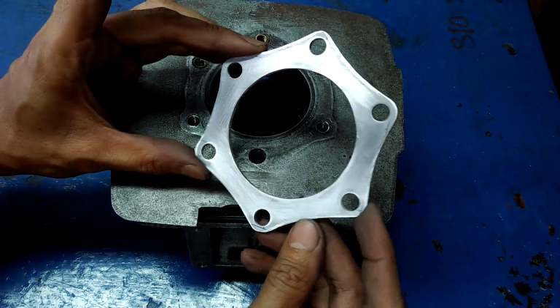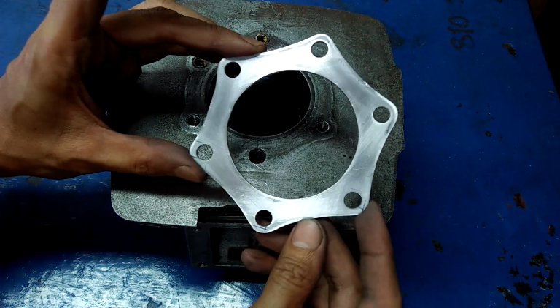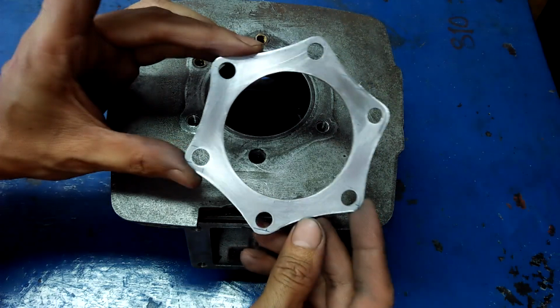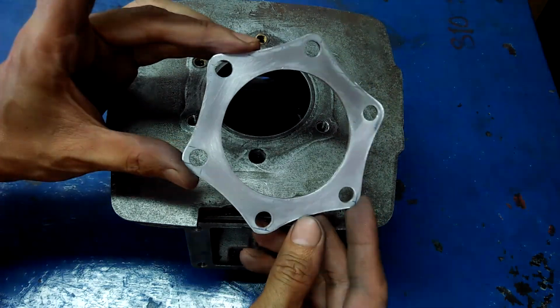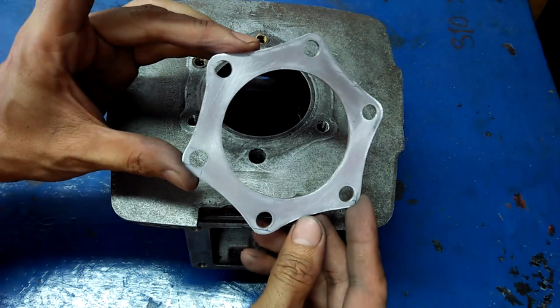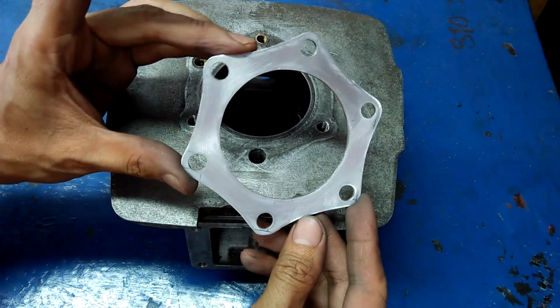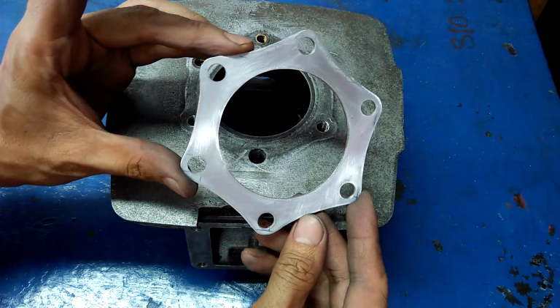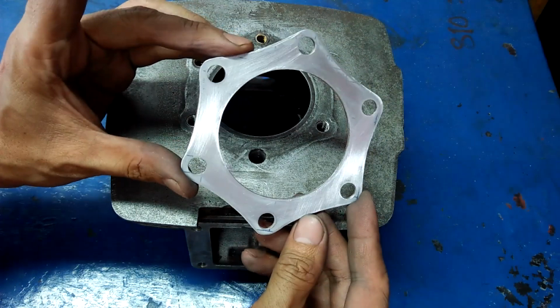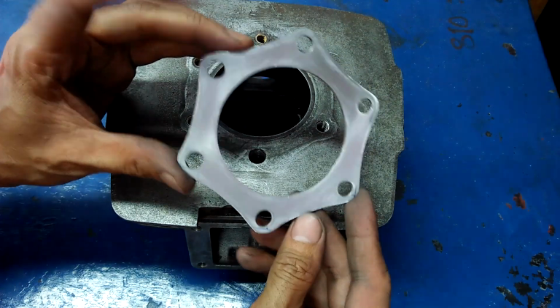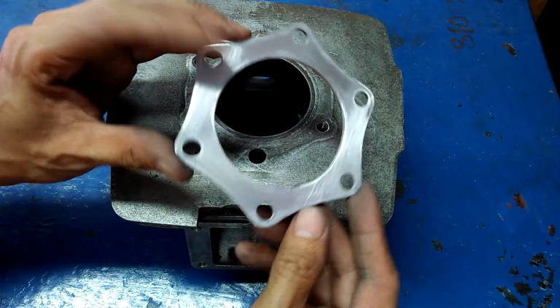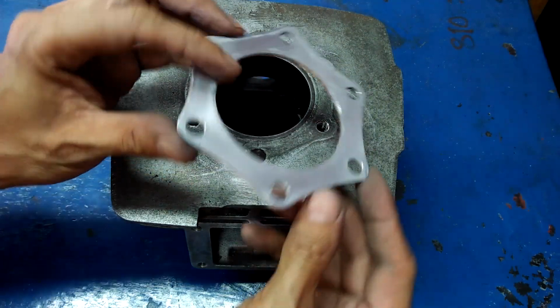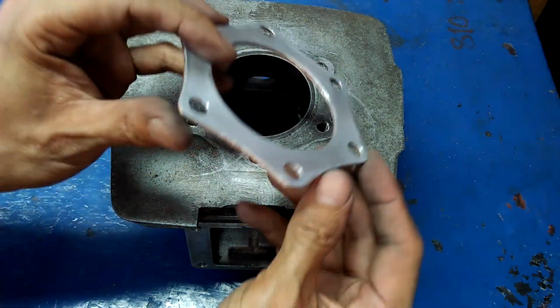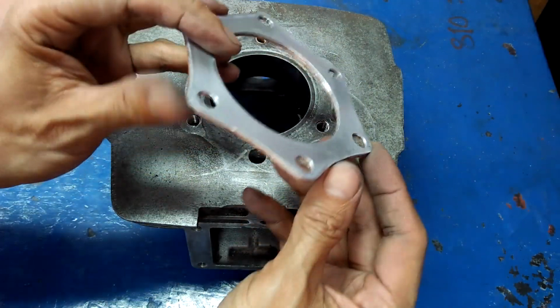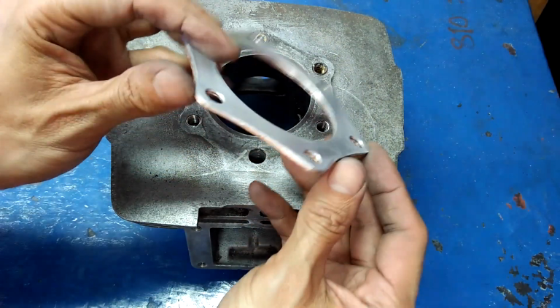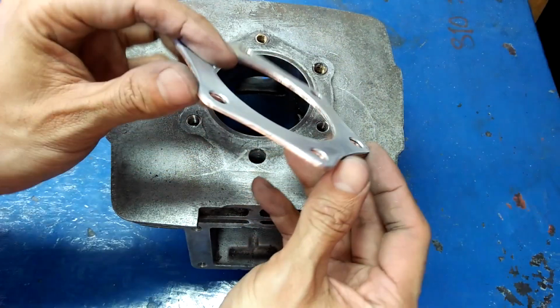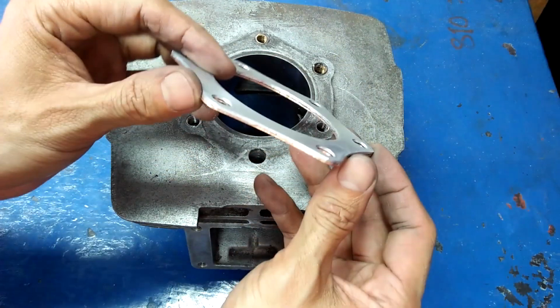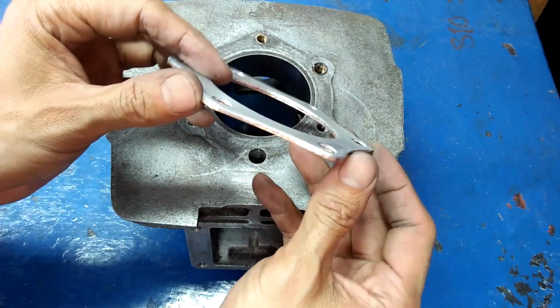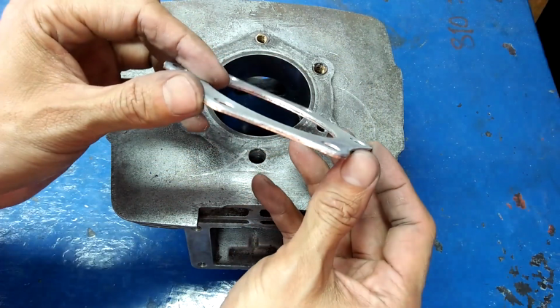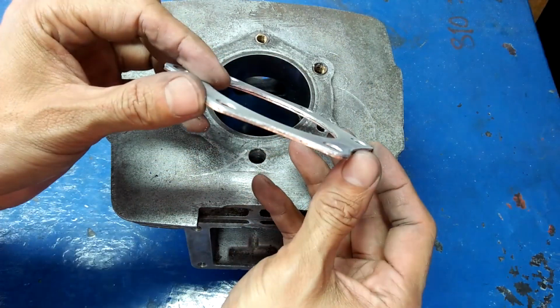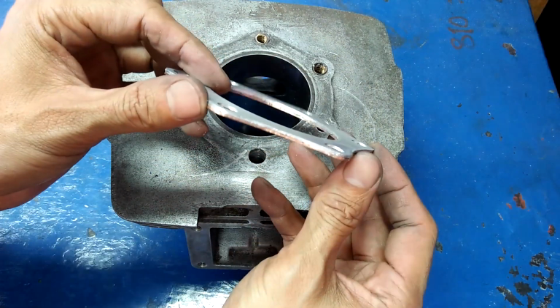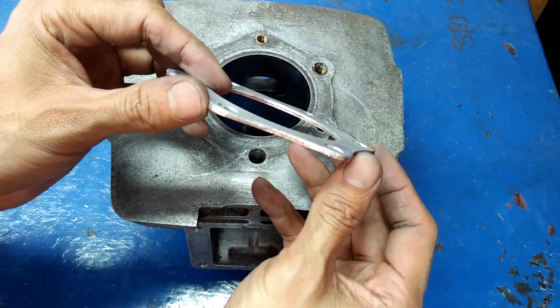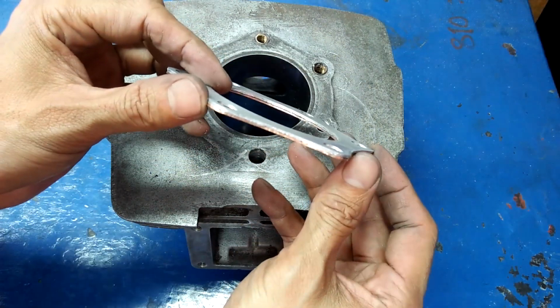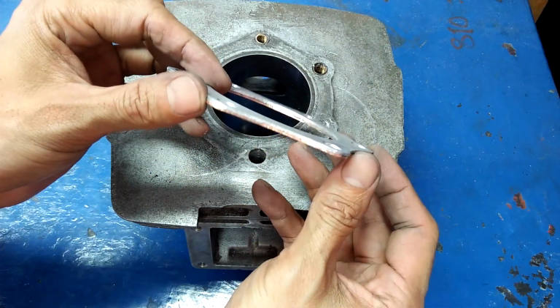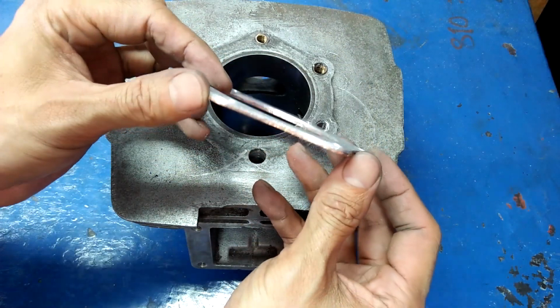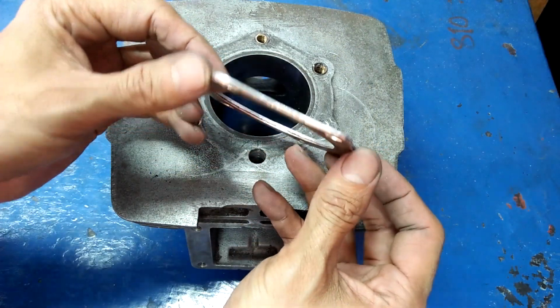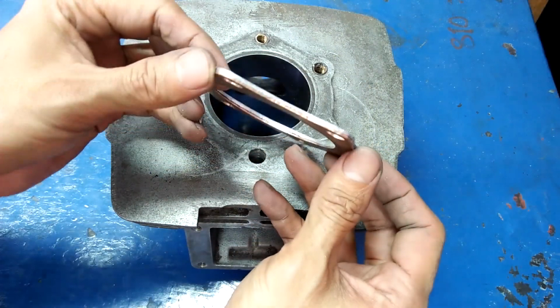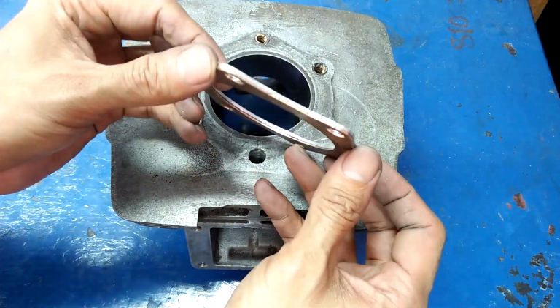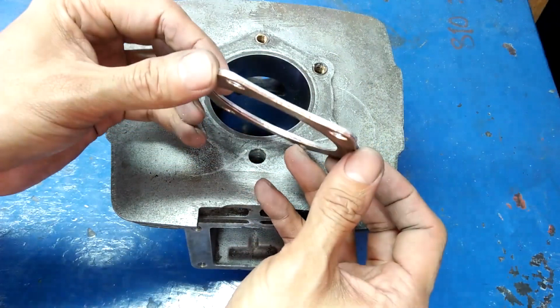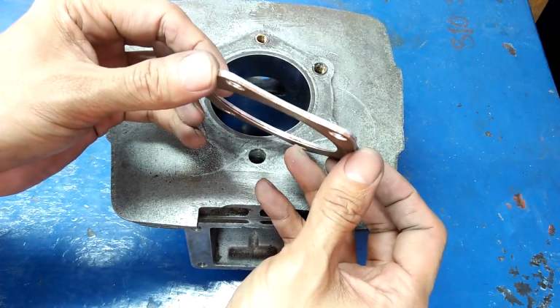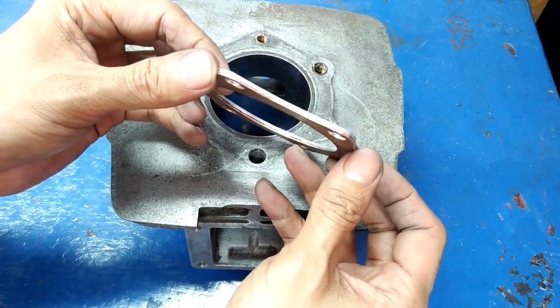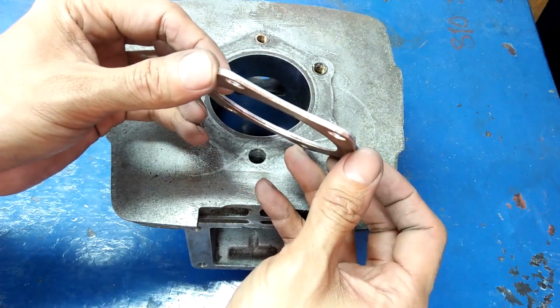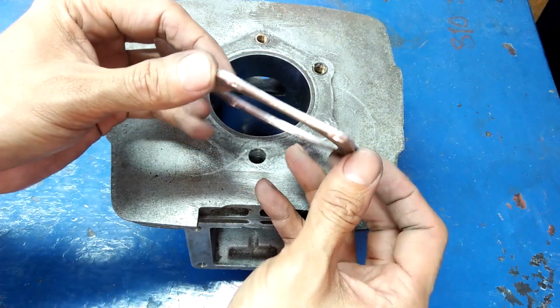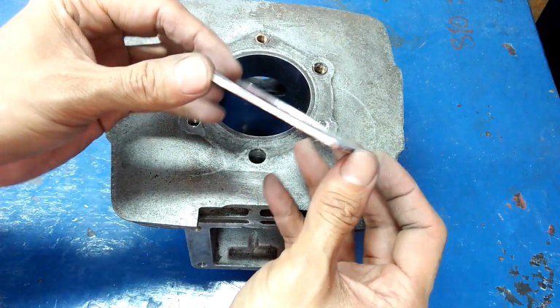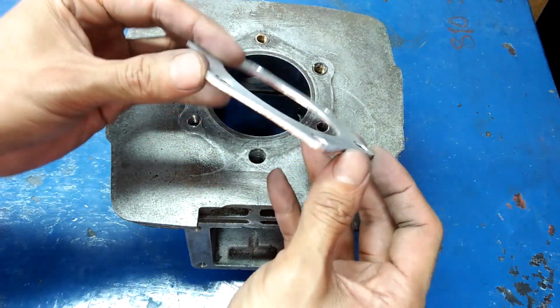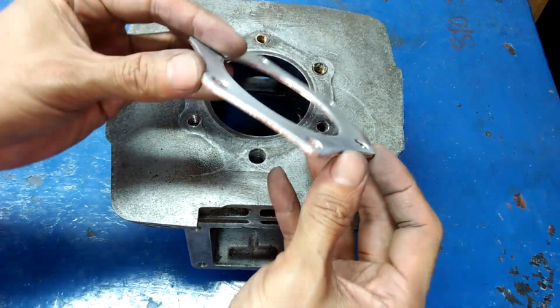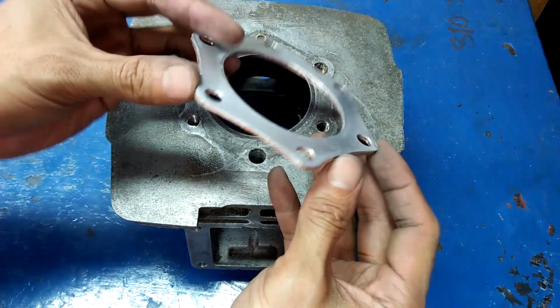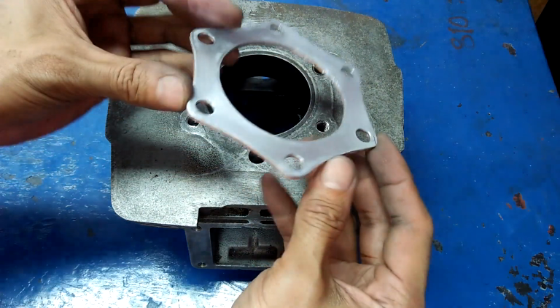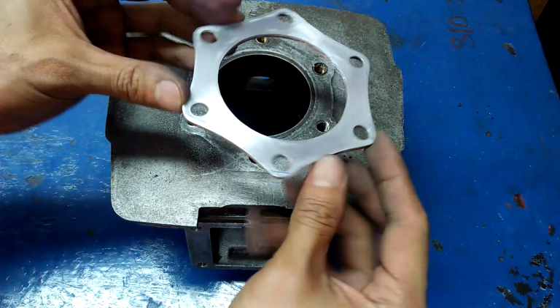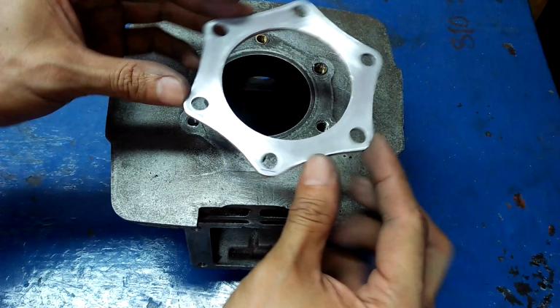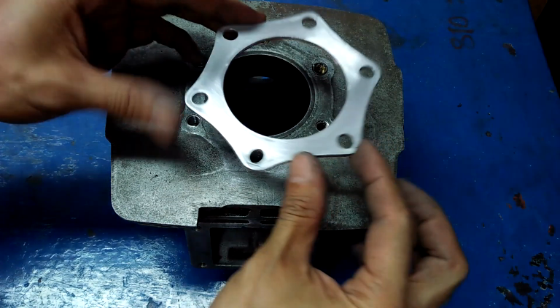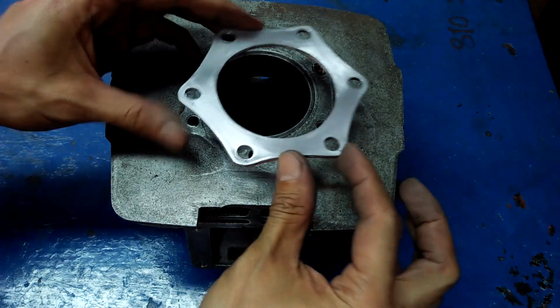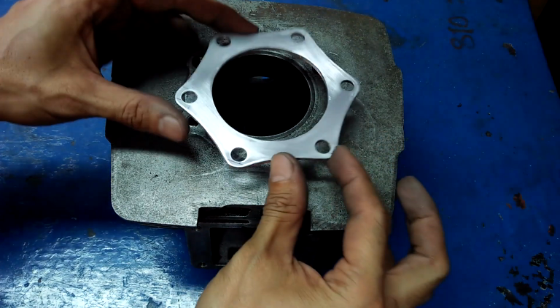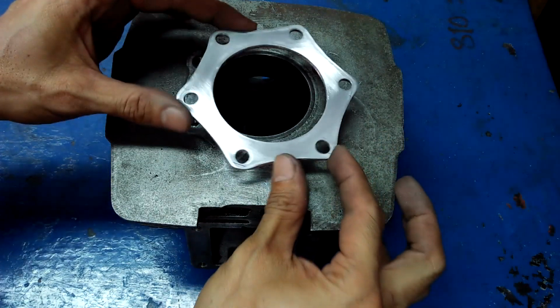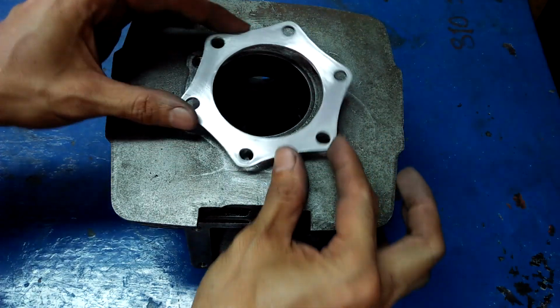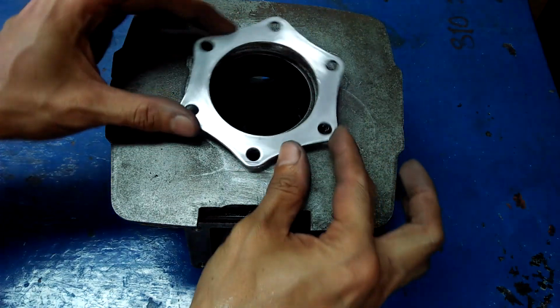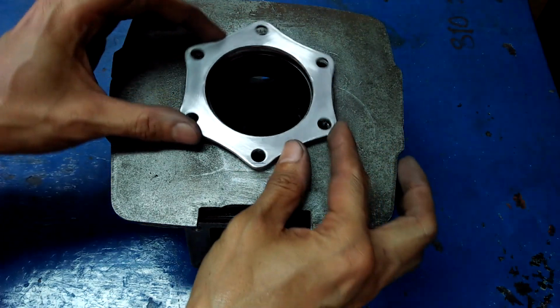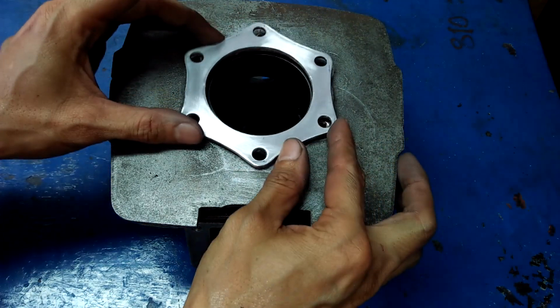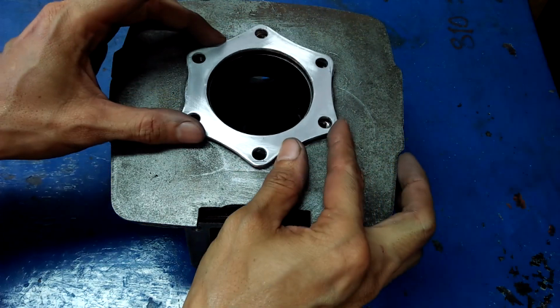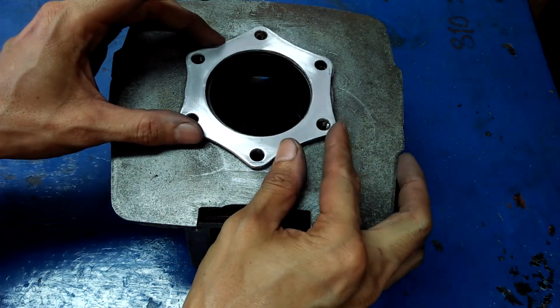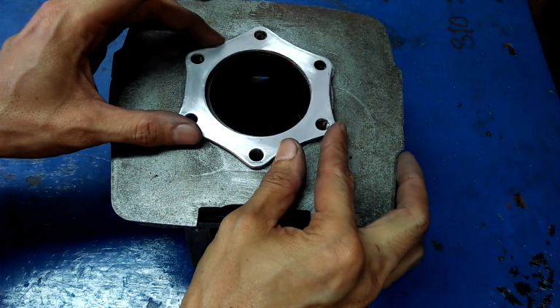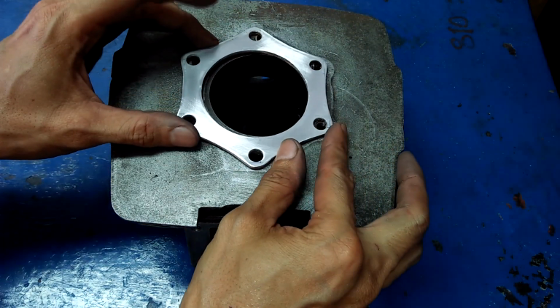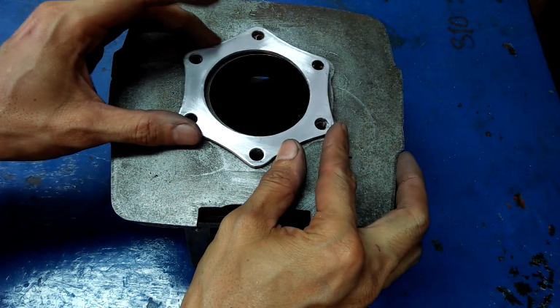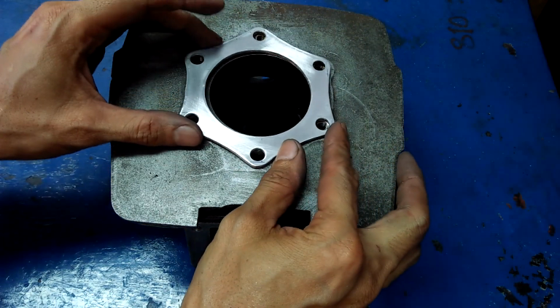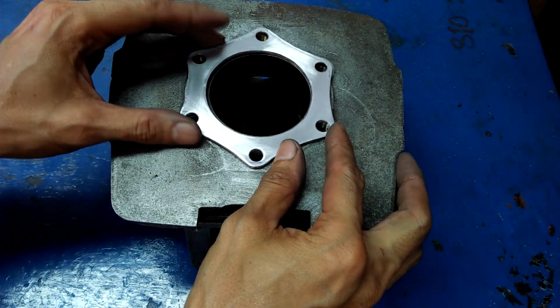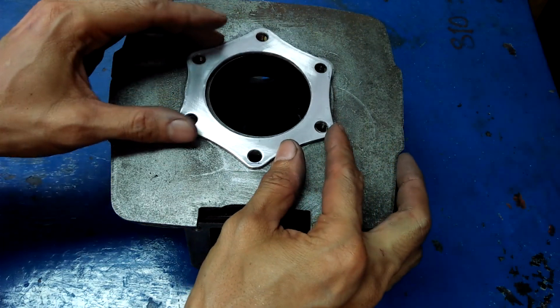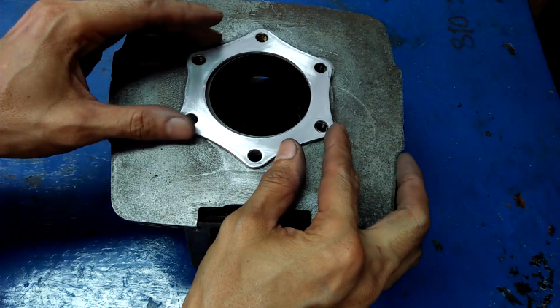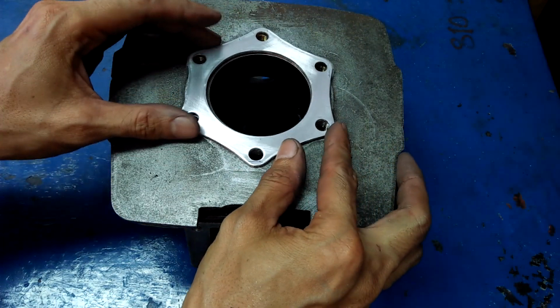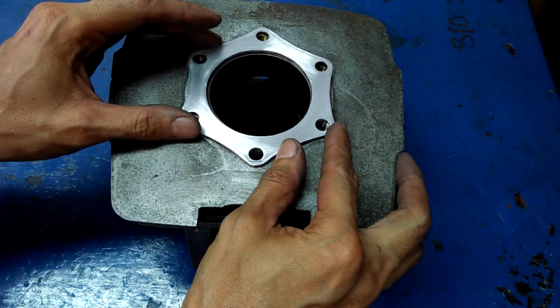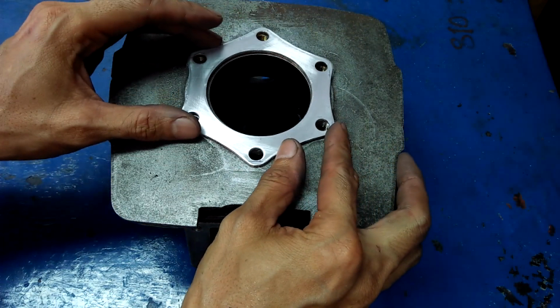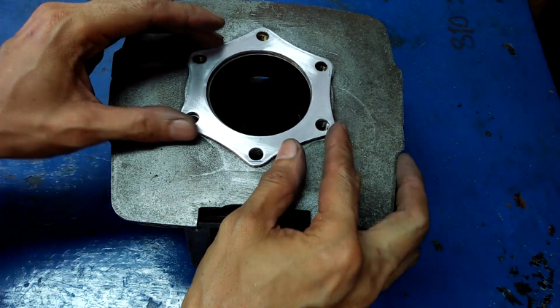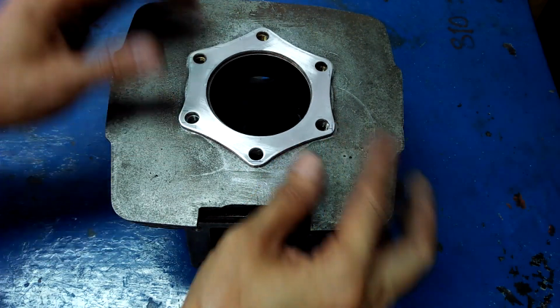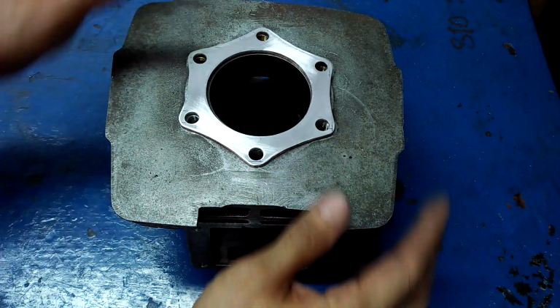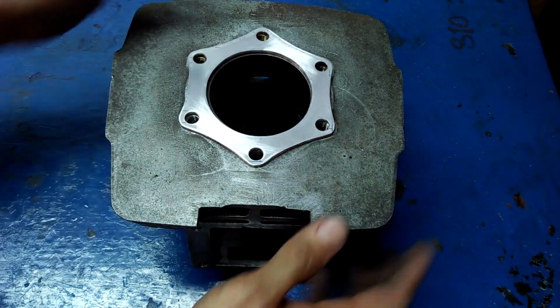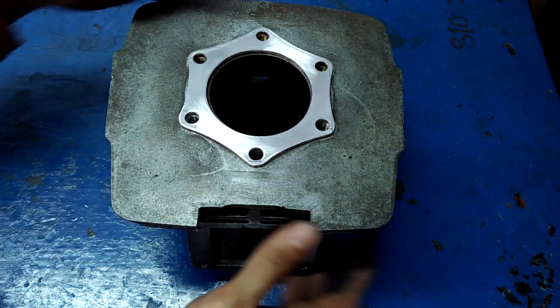I made this spacer for the head gasket because this cylinder had the top shaven off in the past.